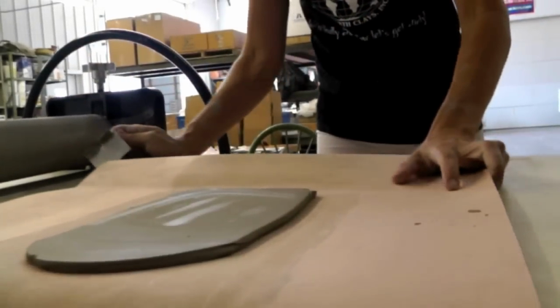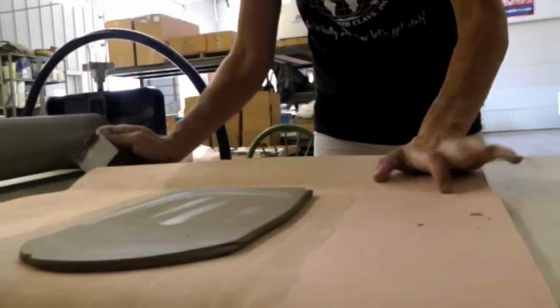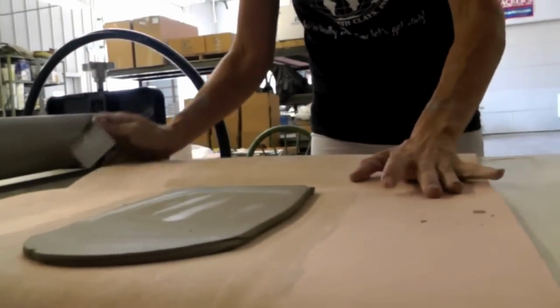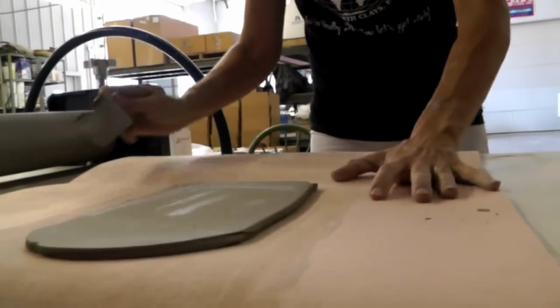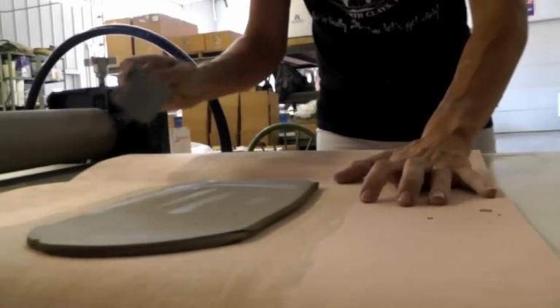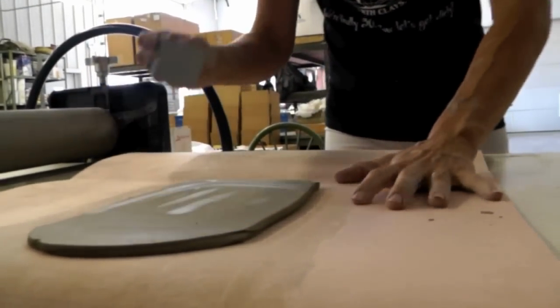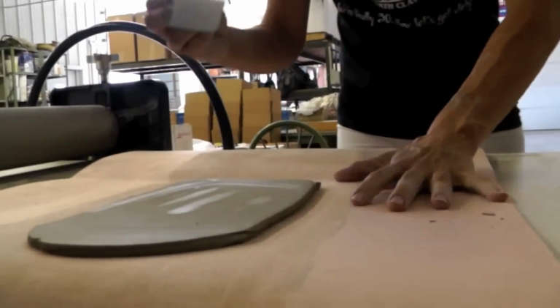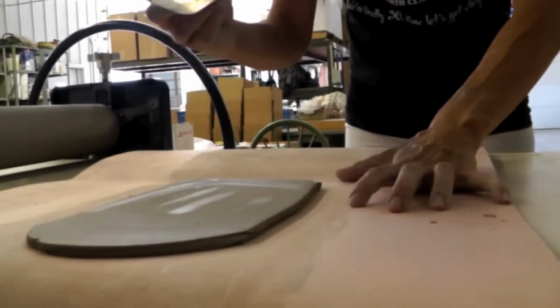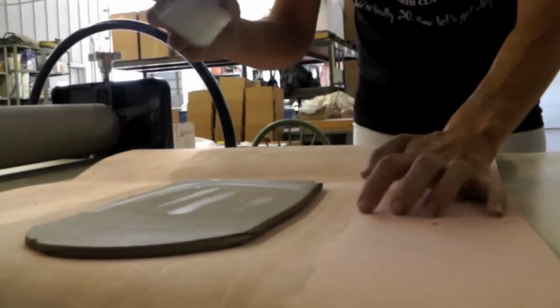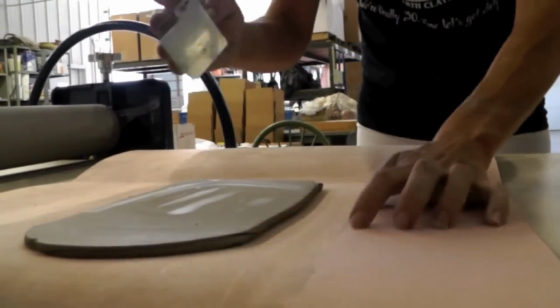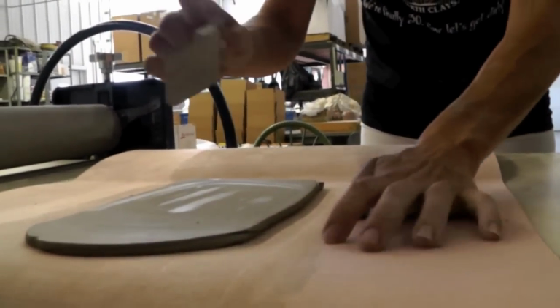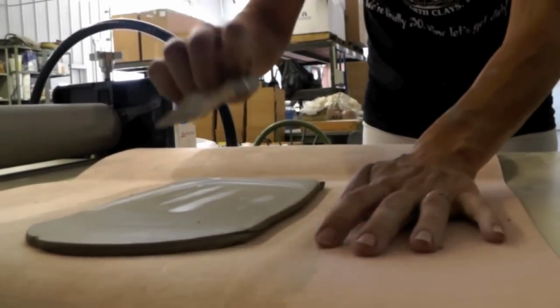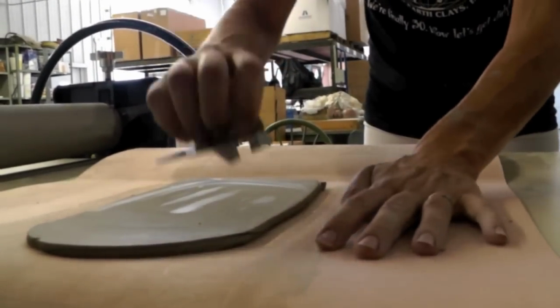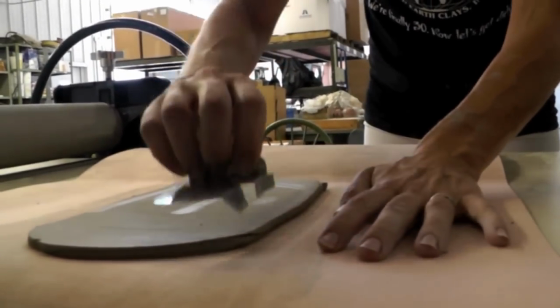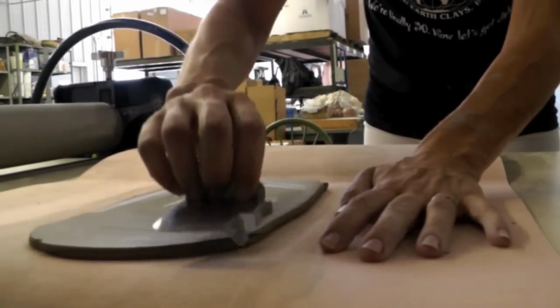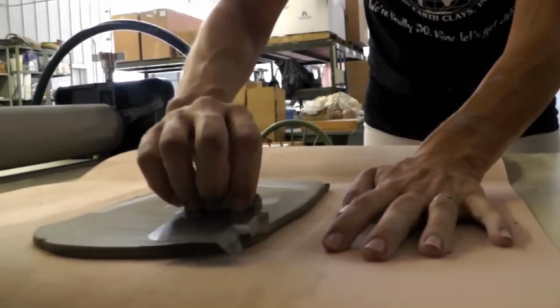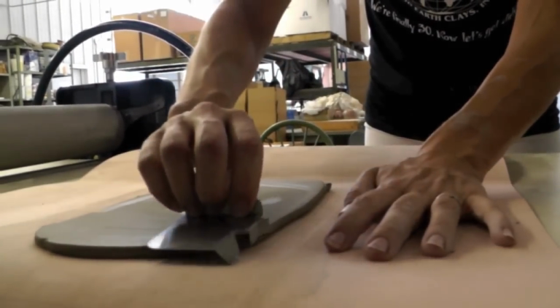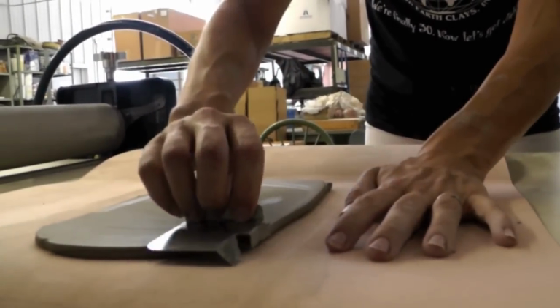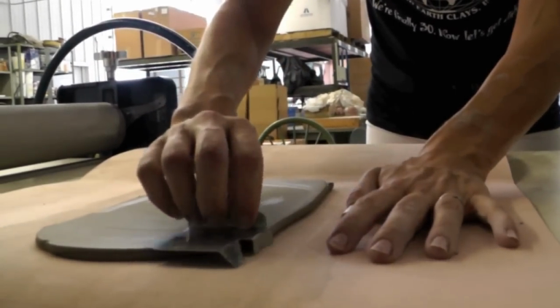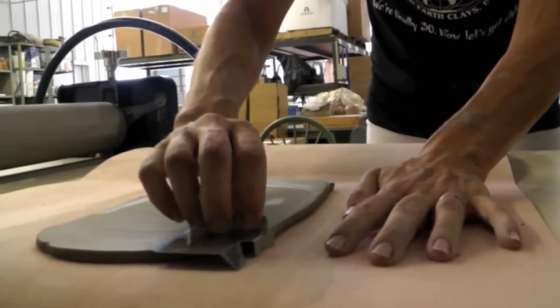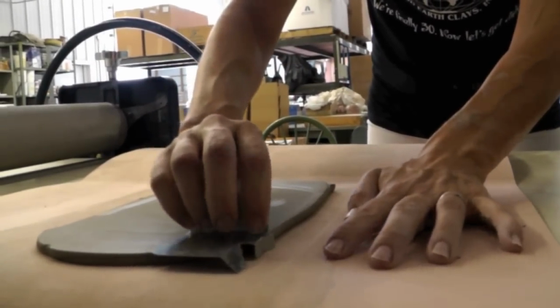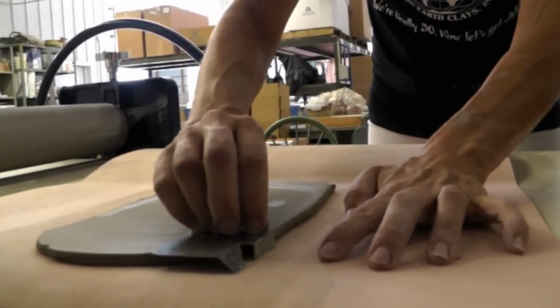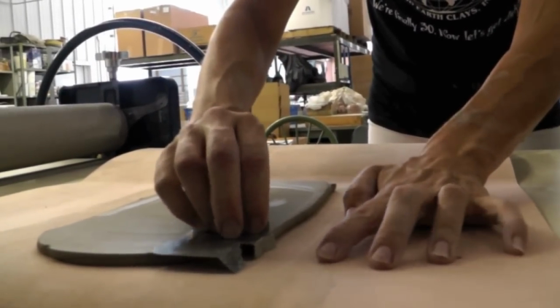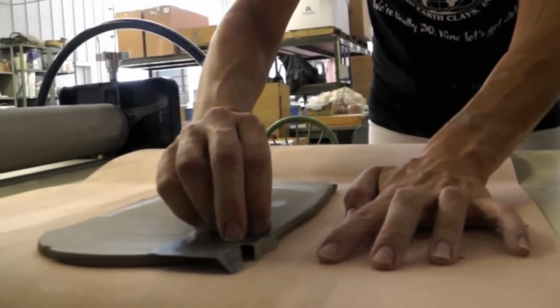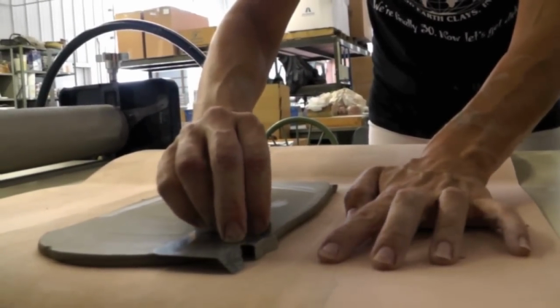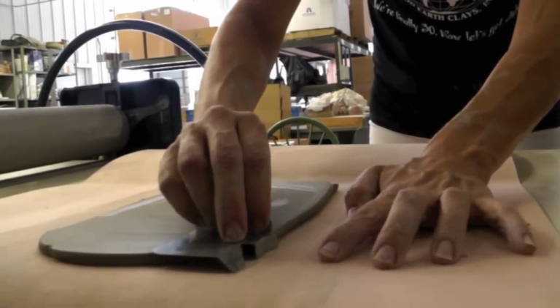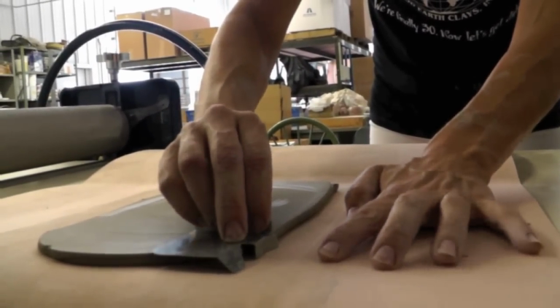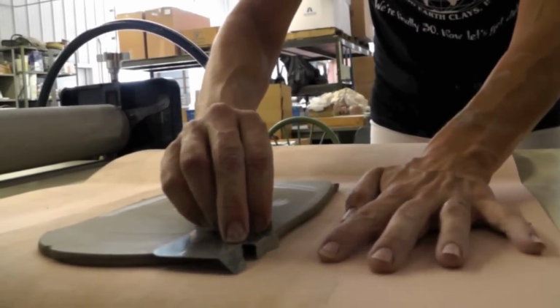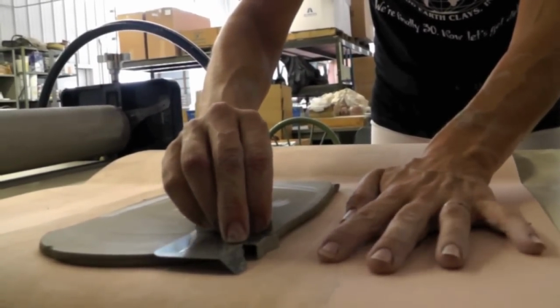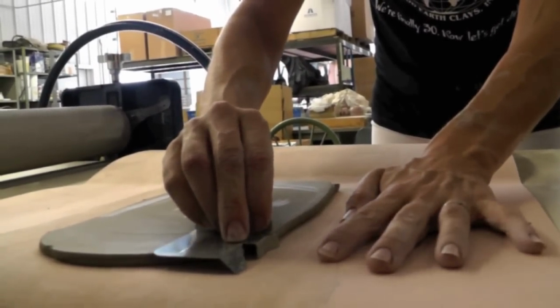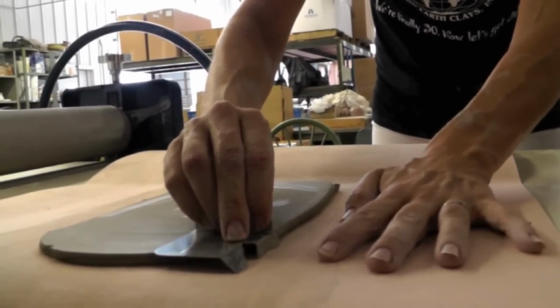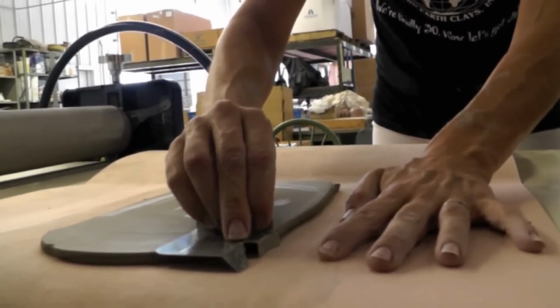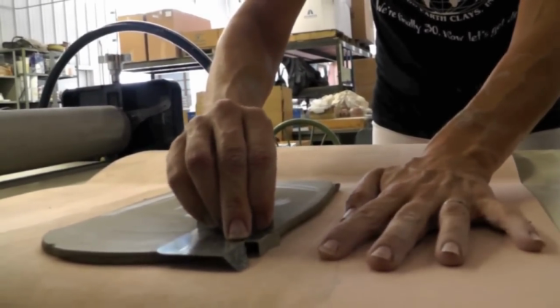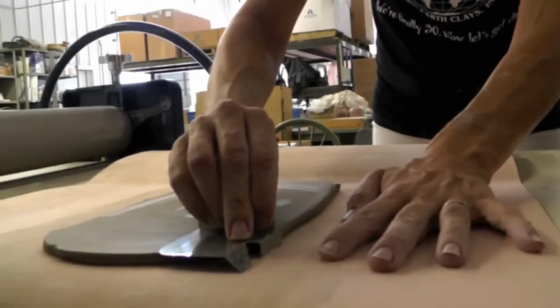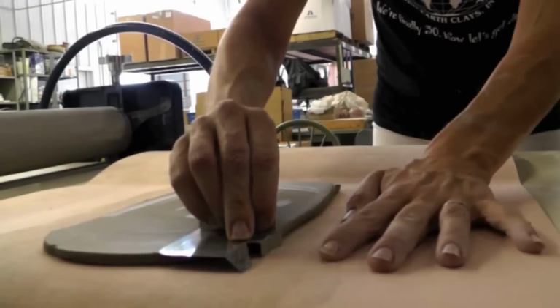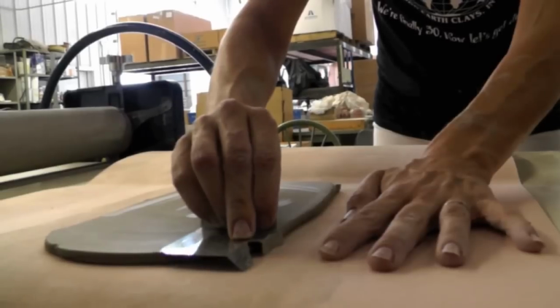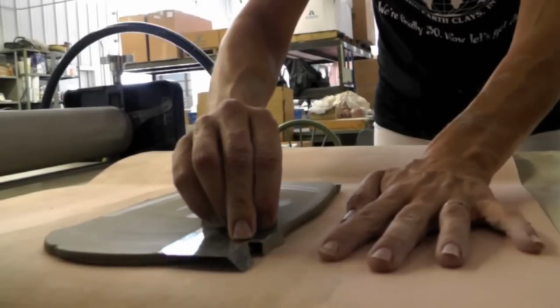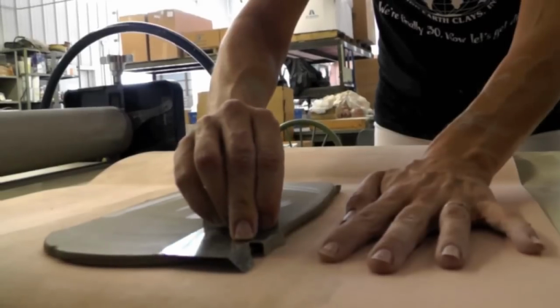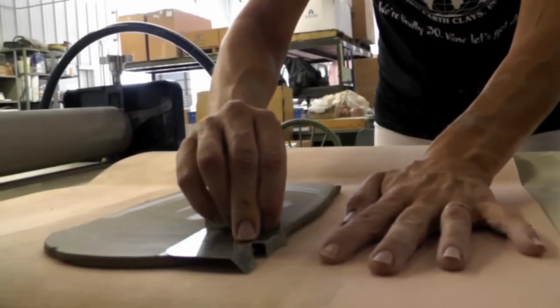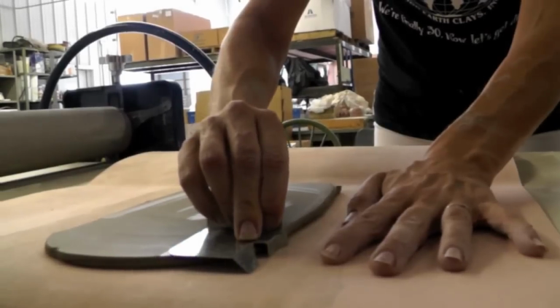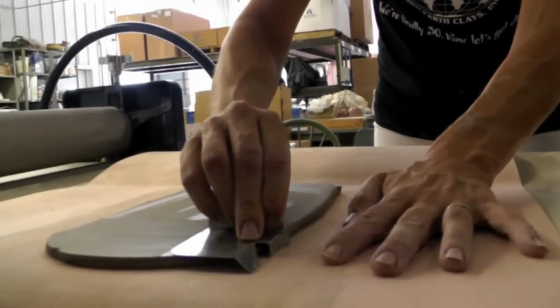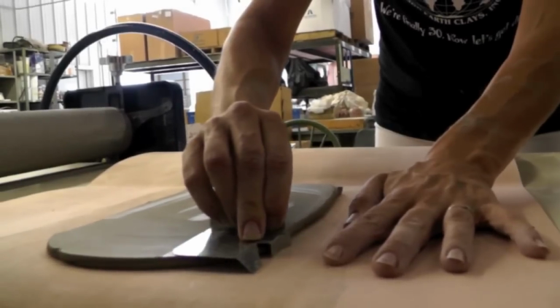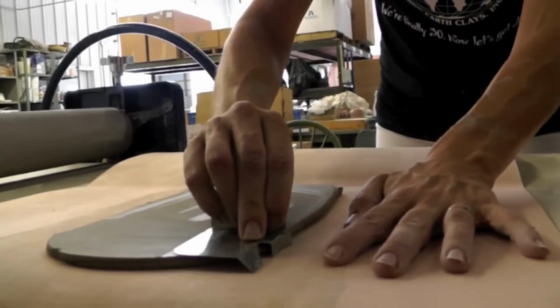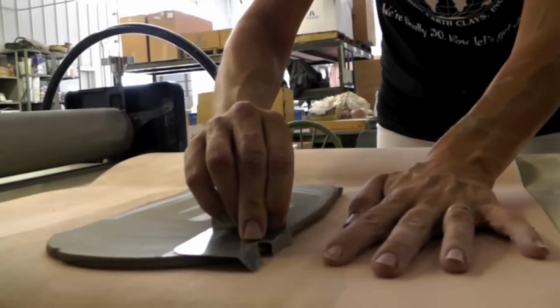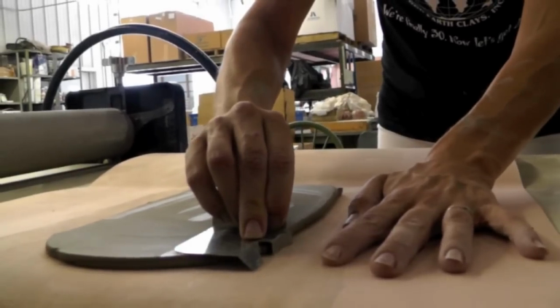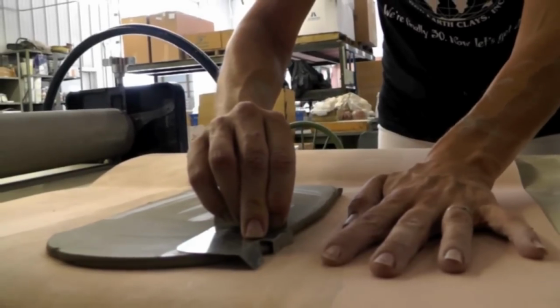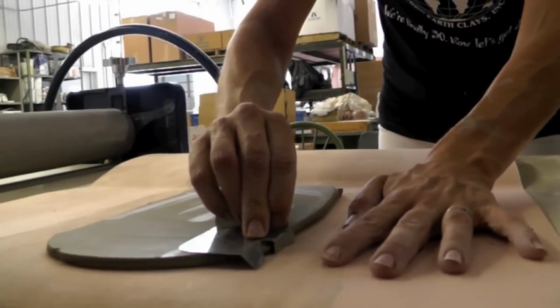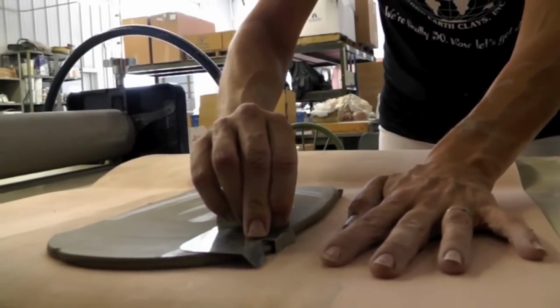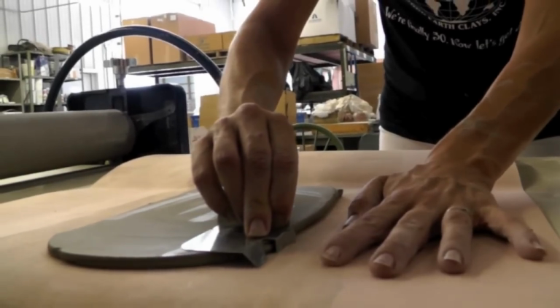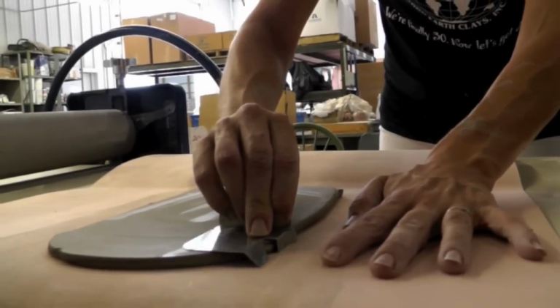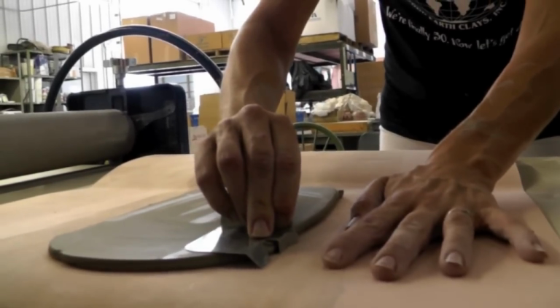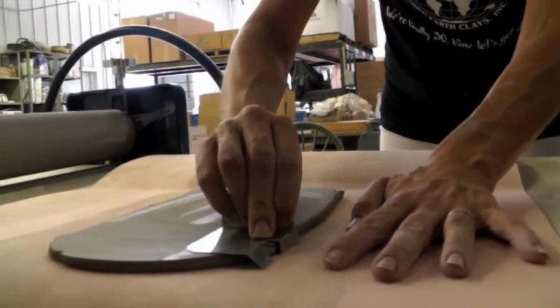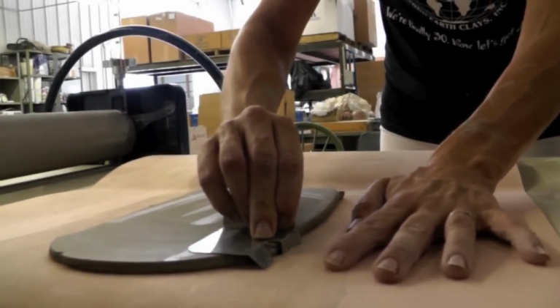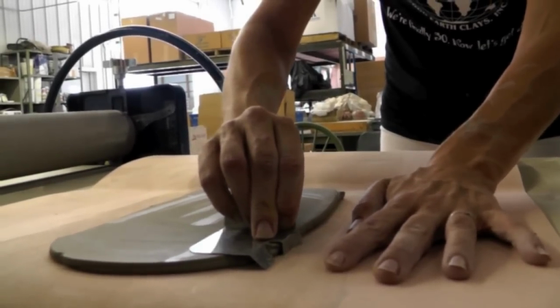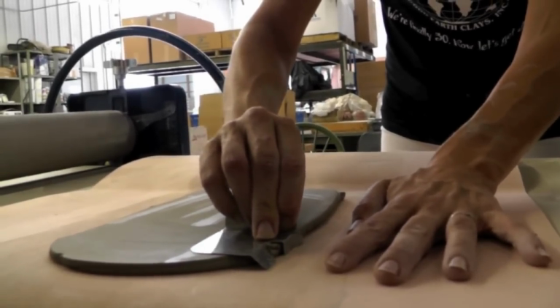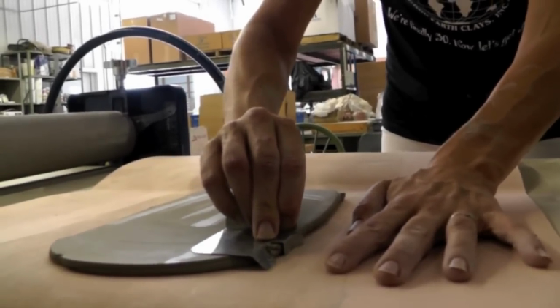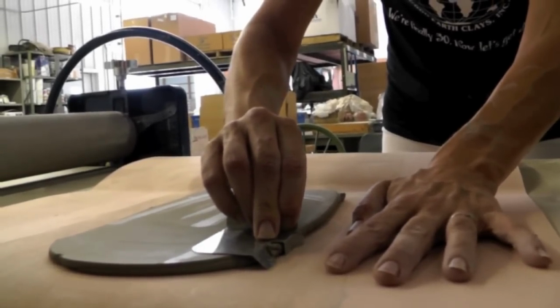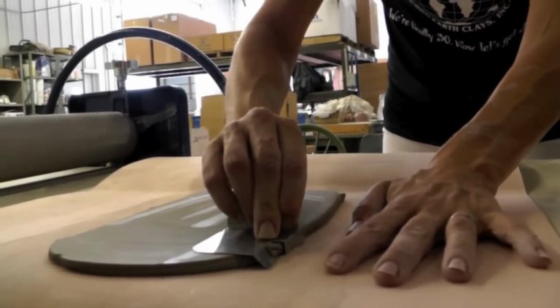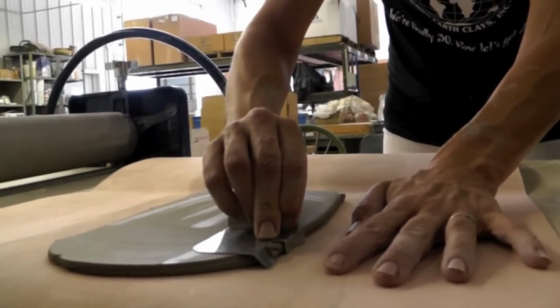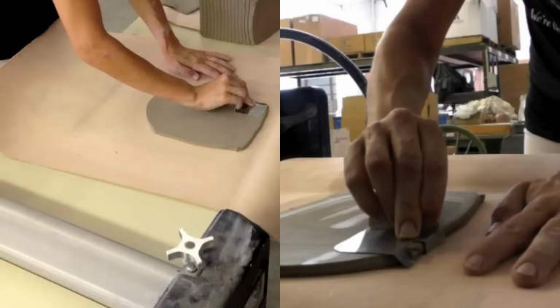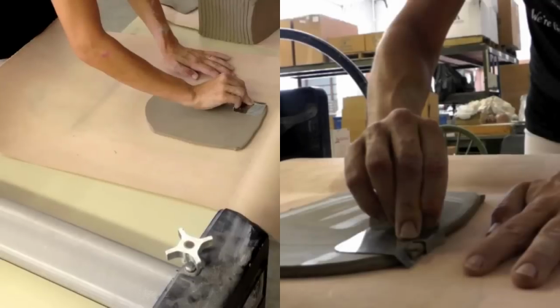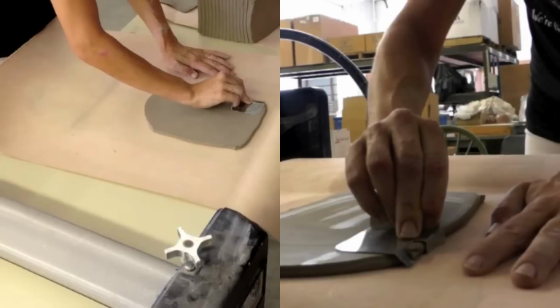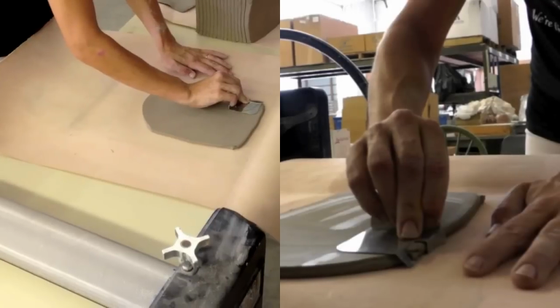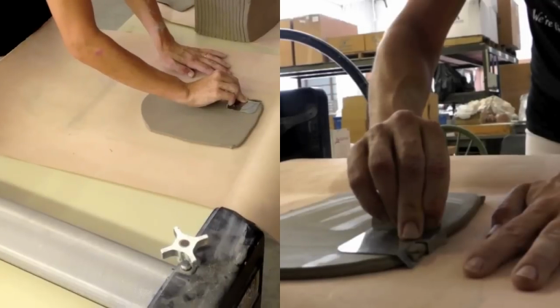Now I'm ready to bevel the edges with my bevel-o-matic. I just hold the bevel-o-matic along the edge of the clay and slowly pull it towards me.